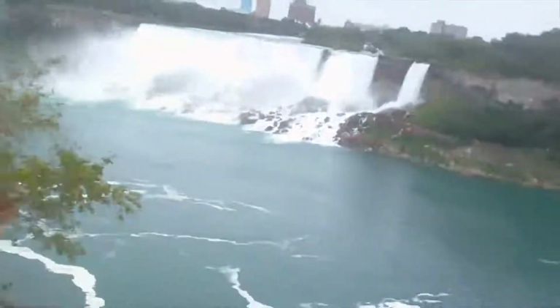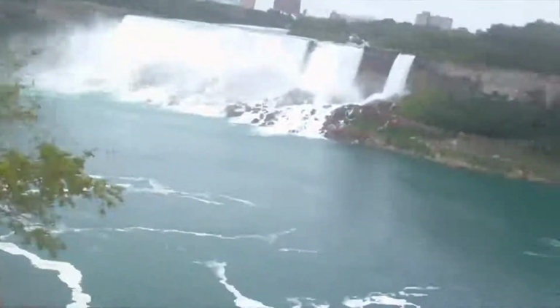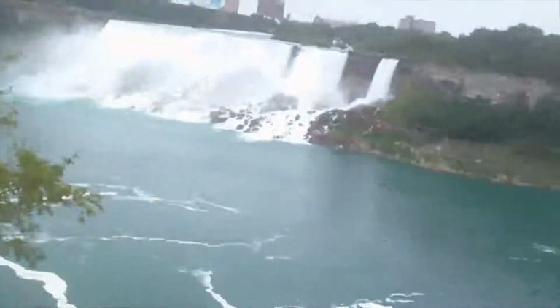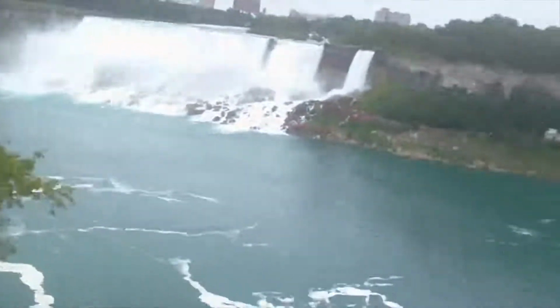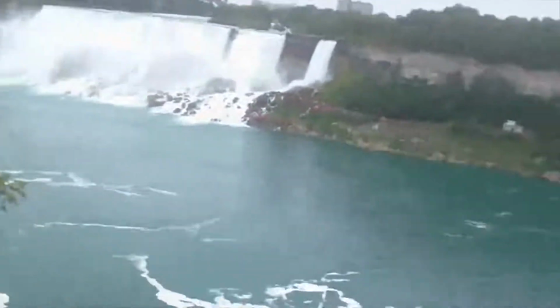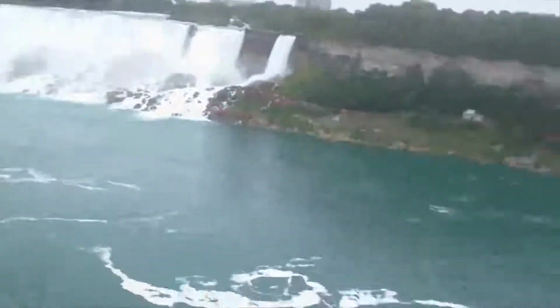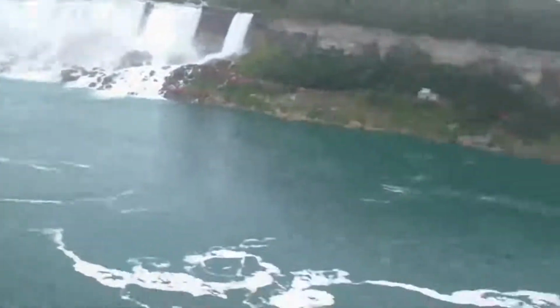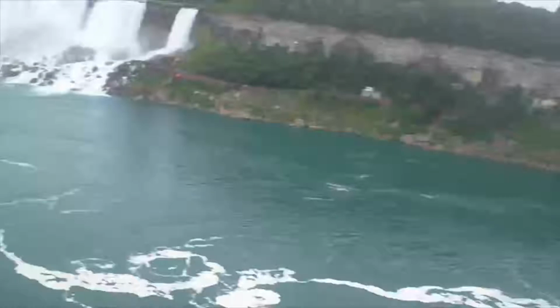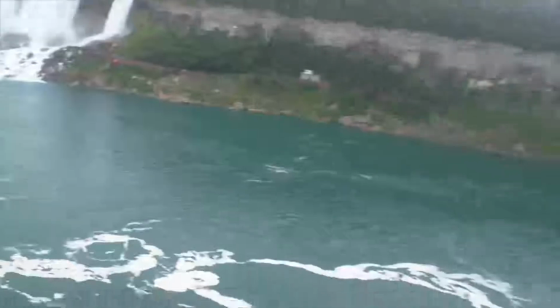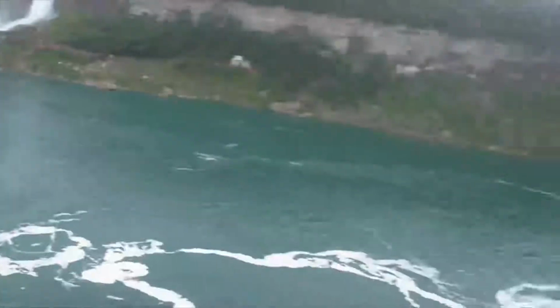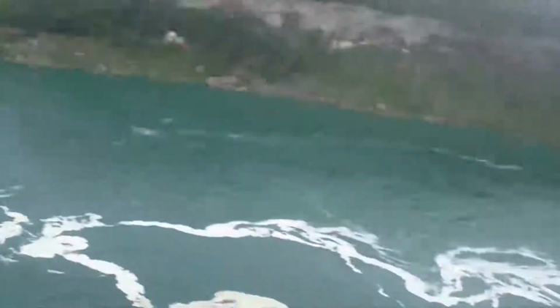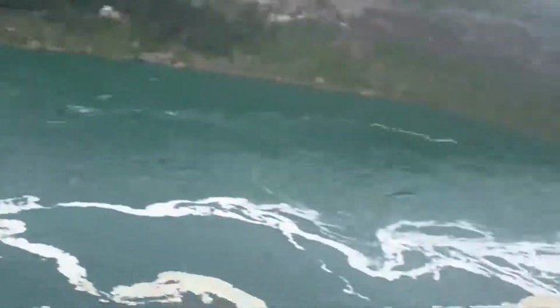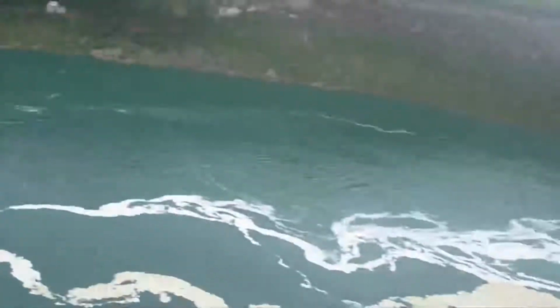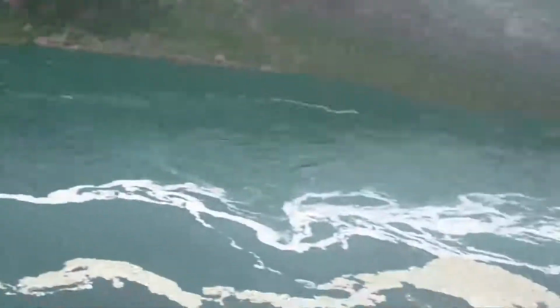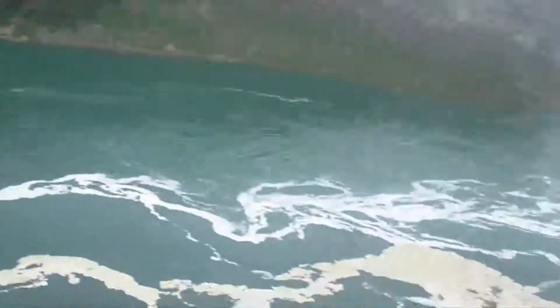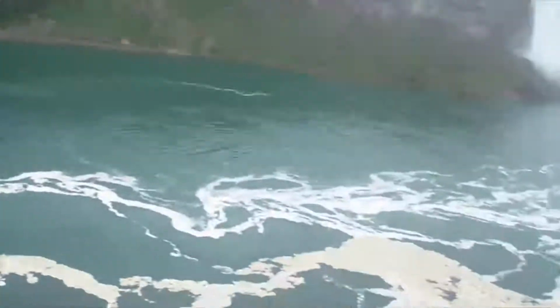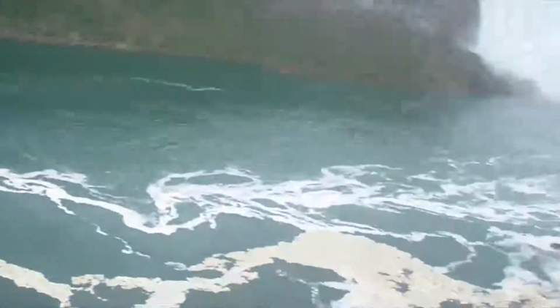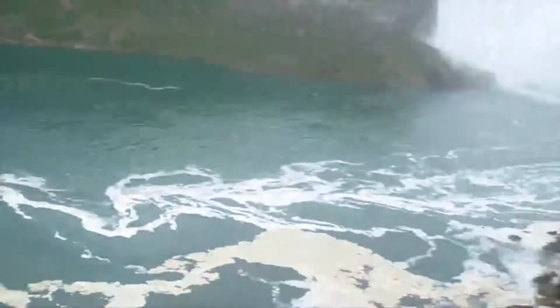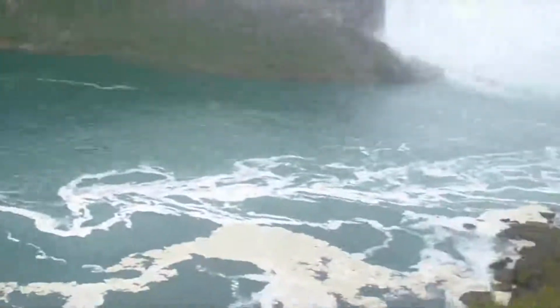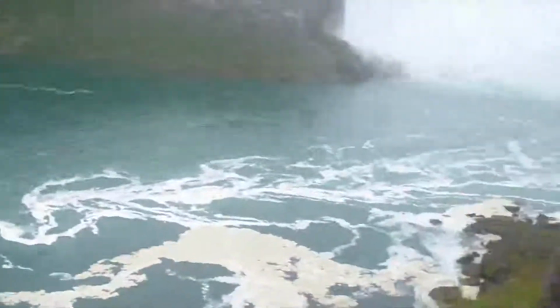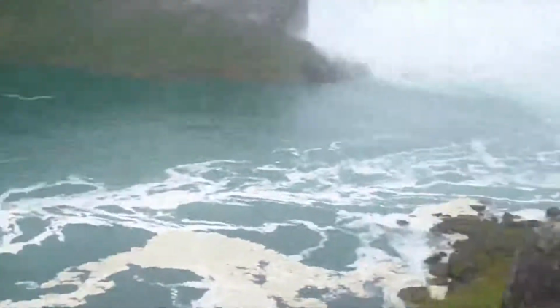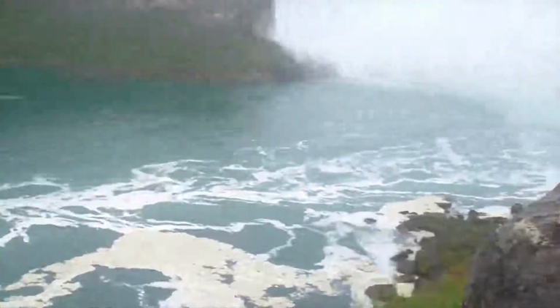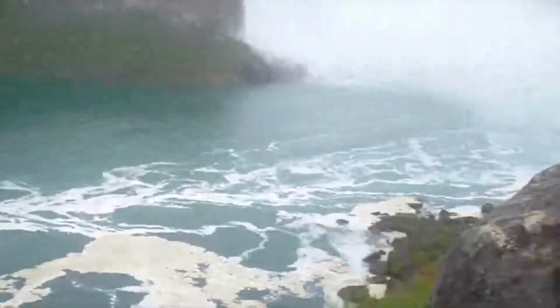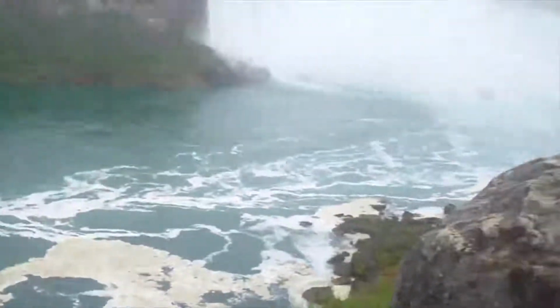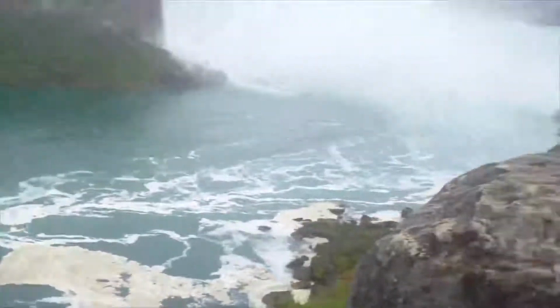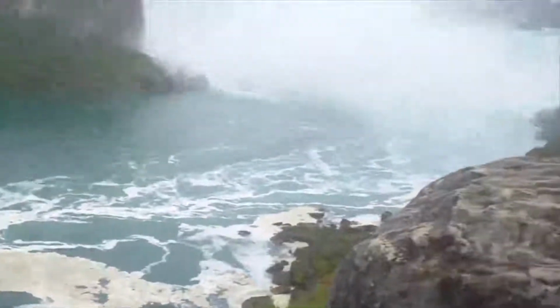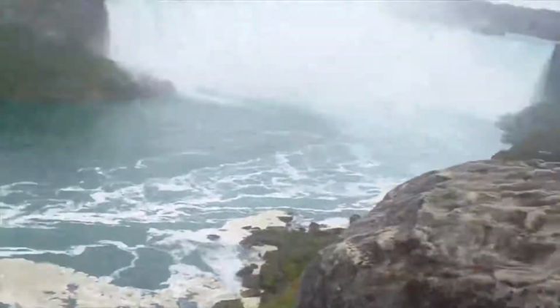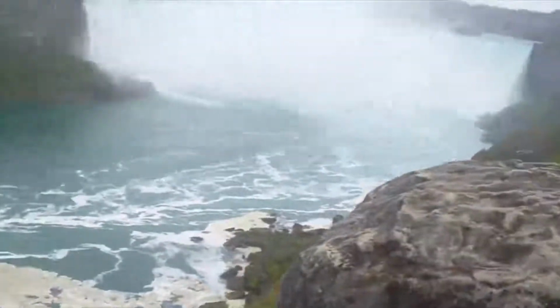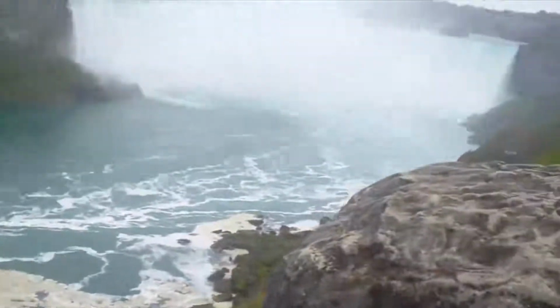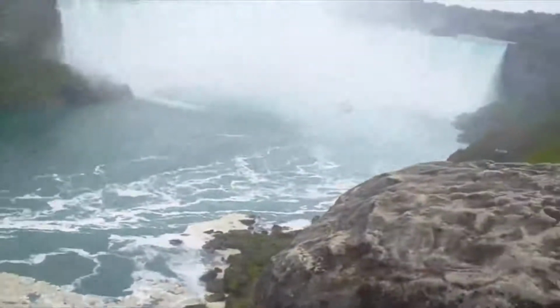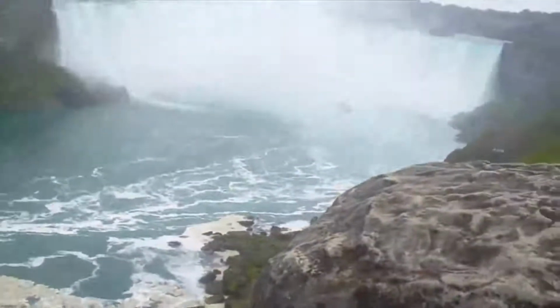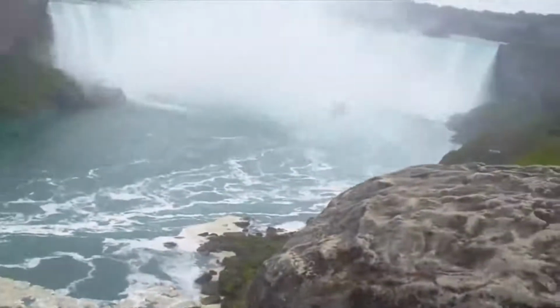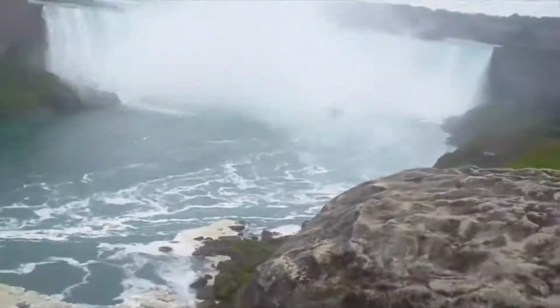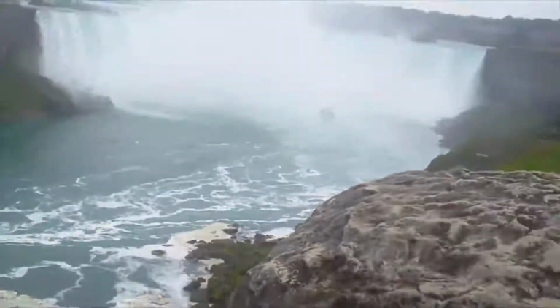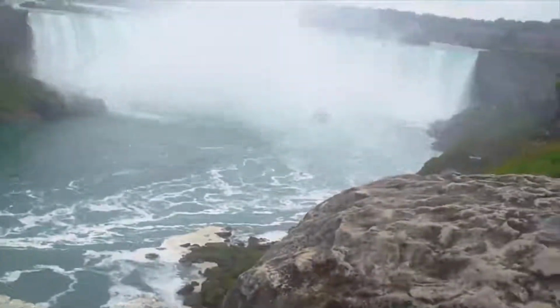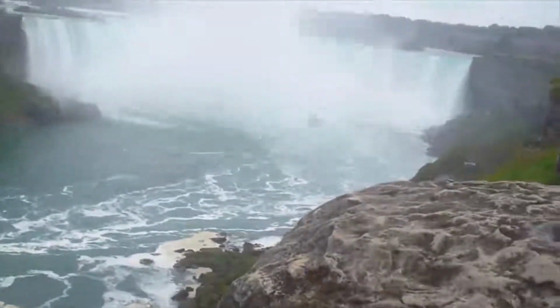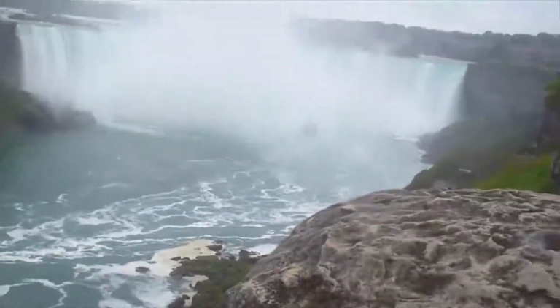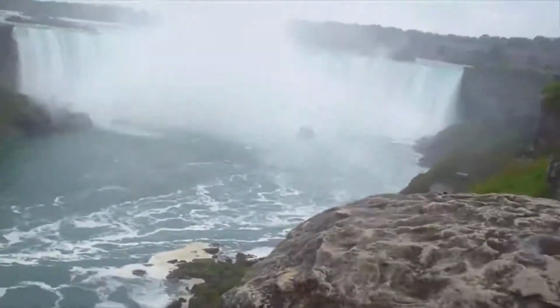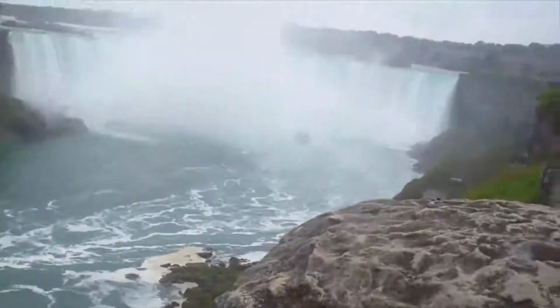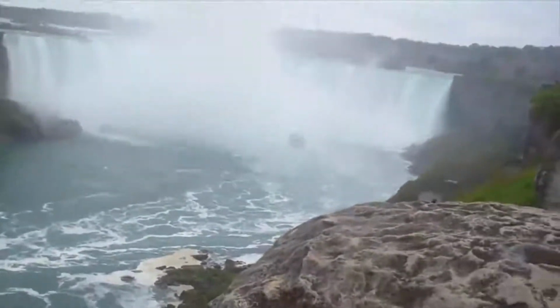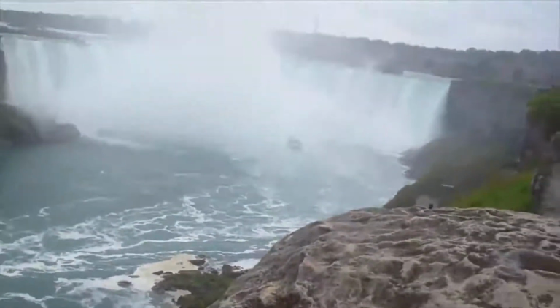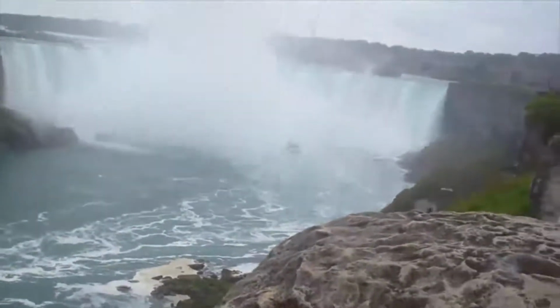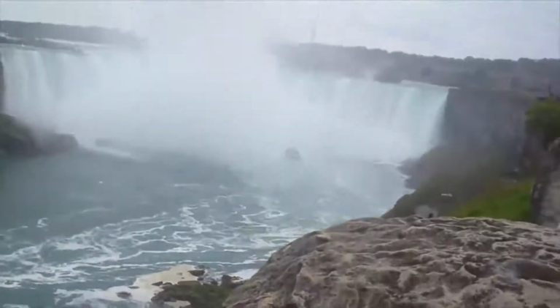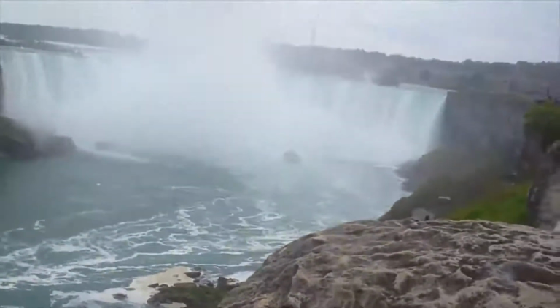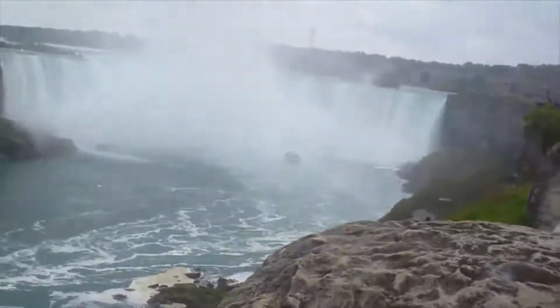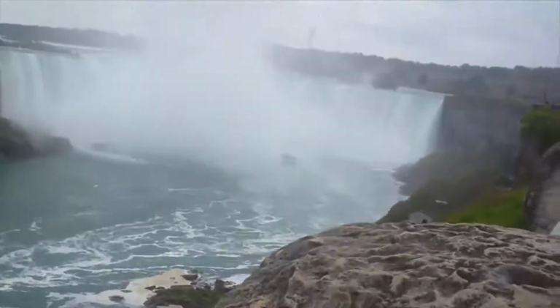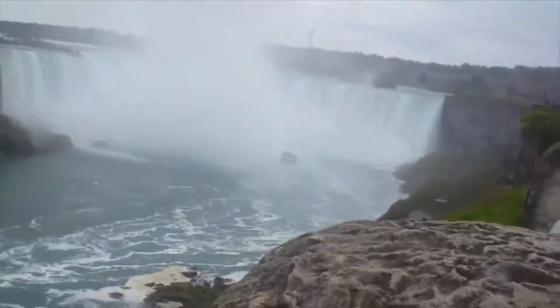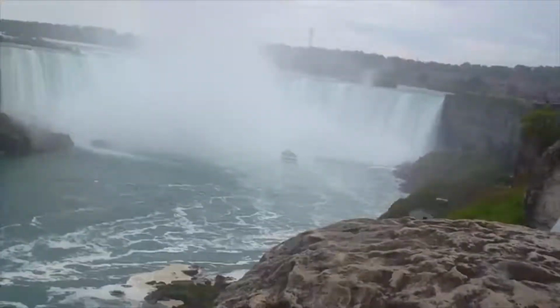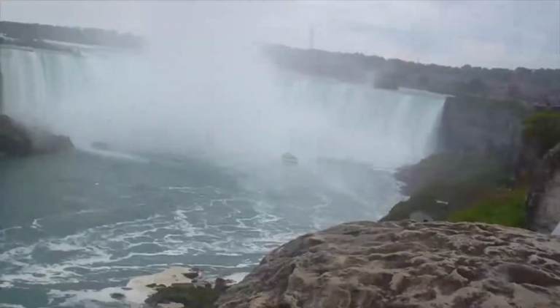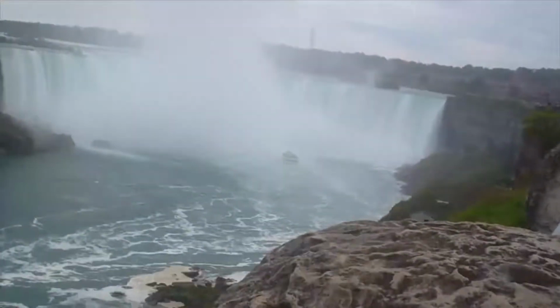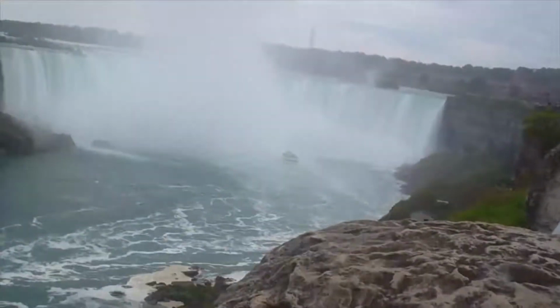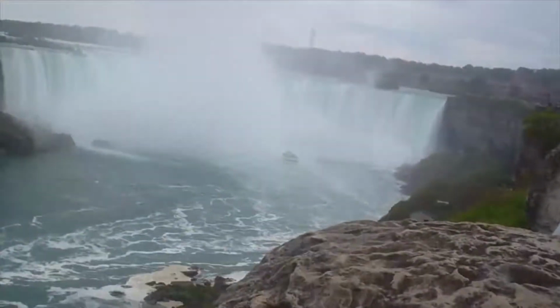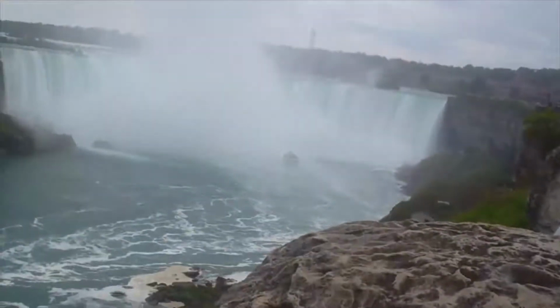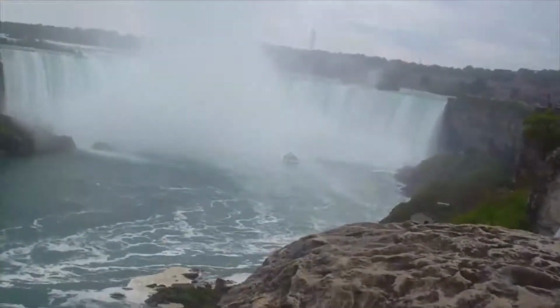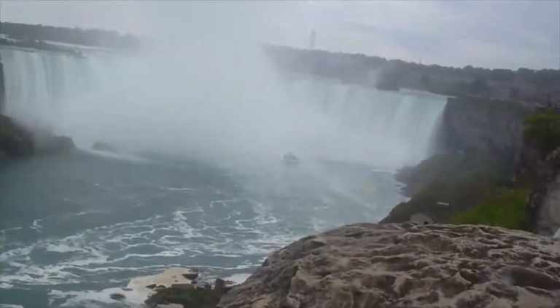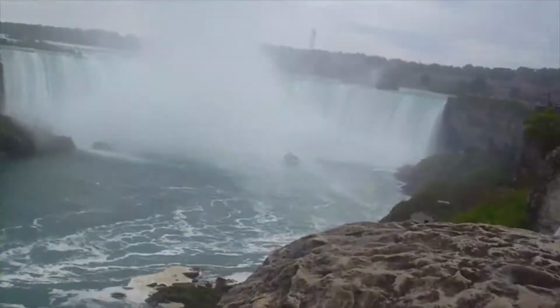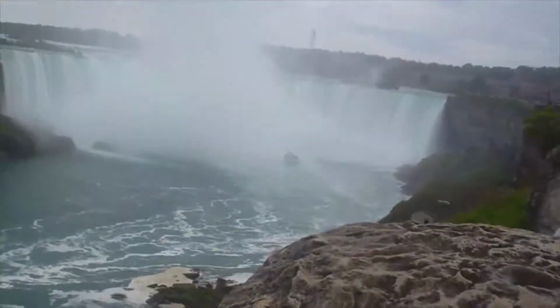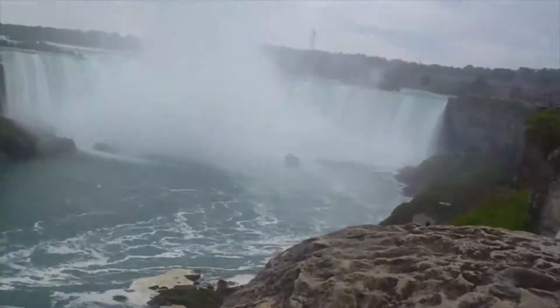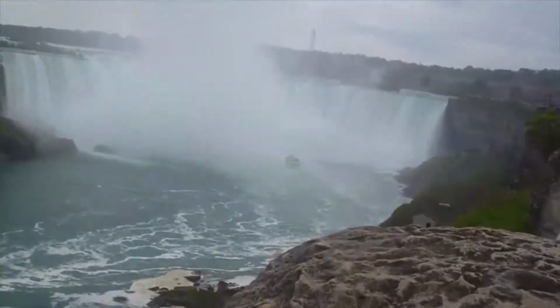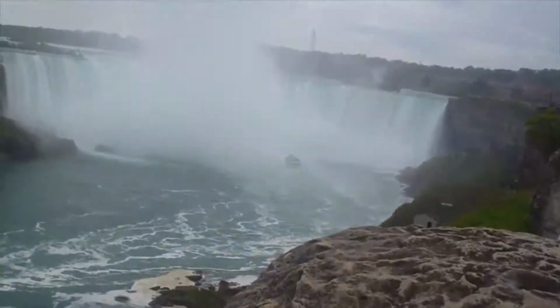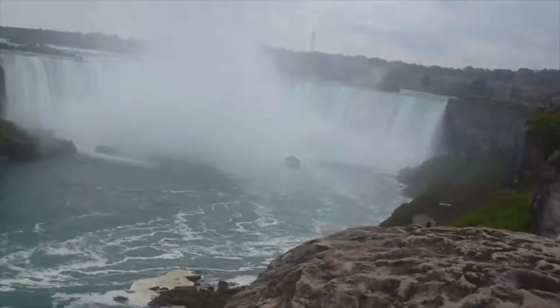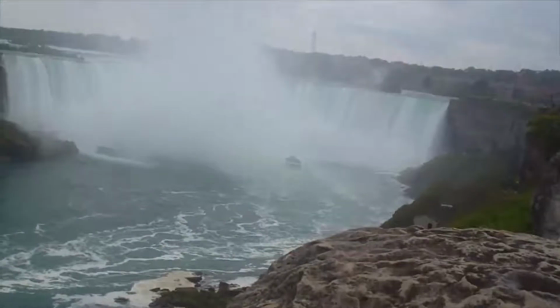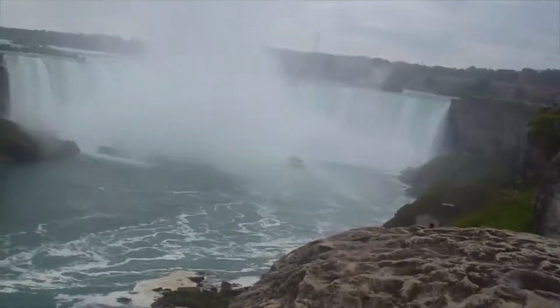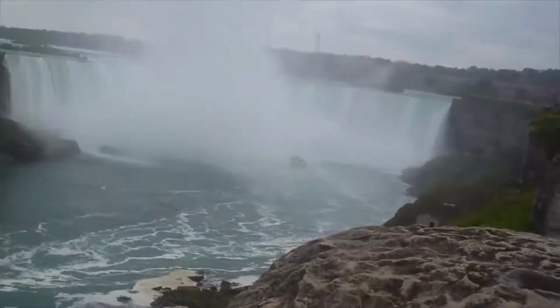We've got the American Falls over here. See the boat! Pretty cool.